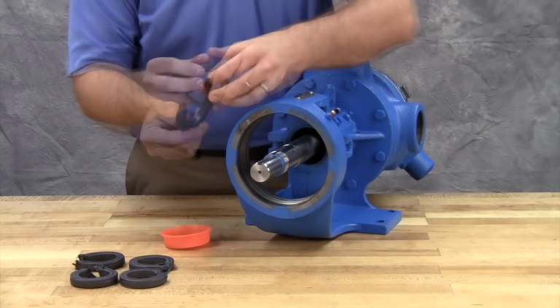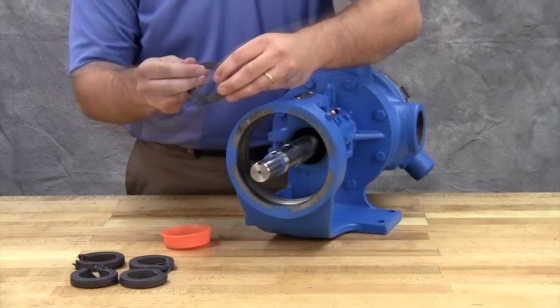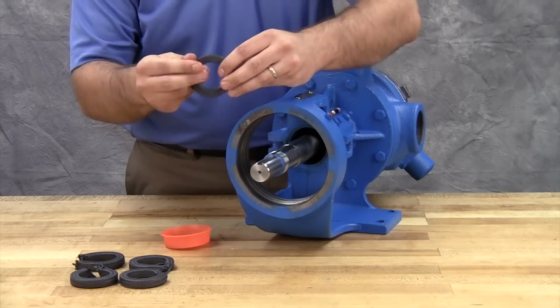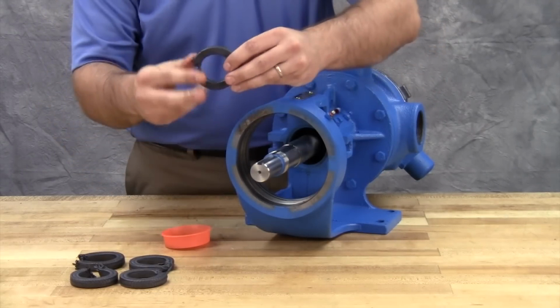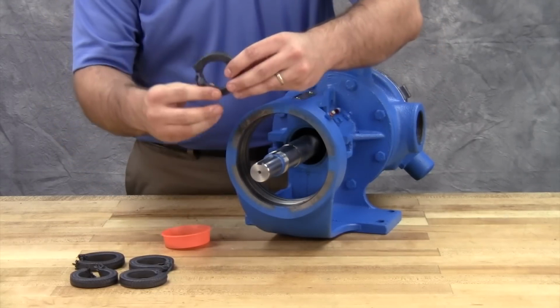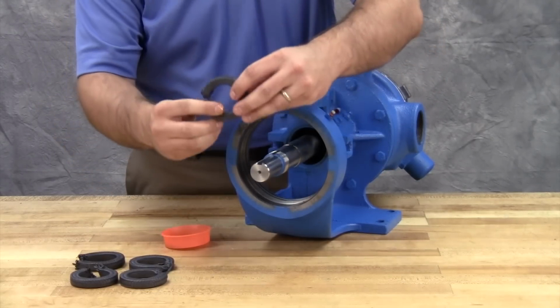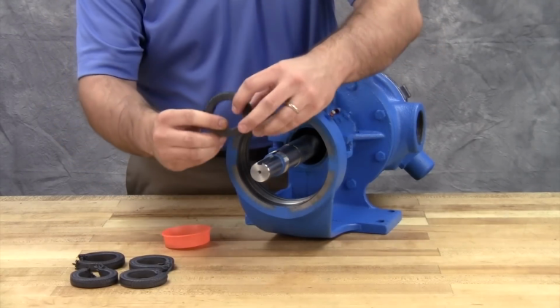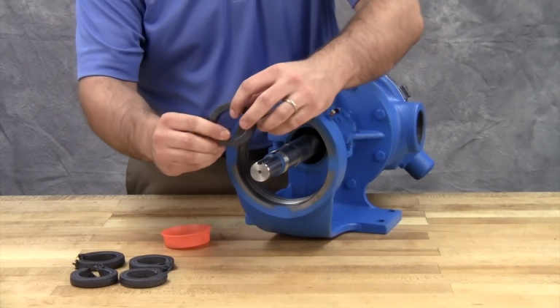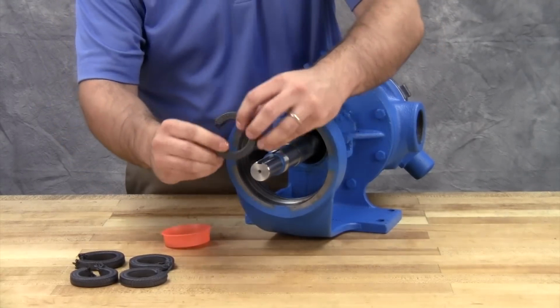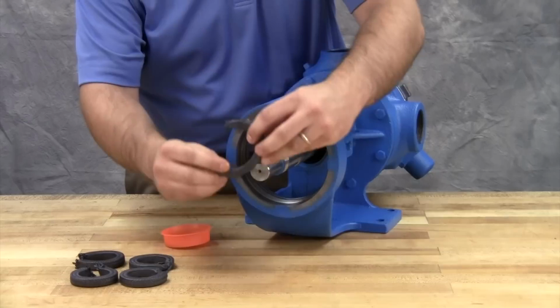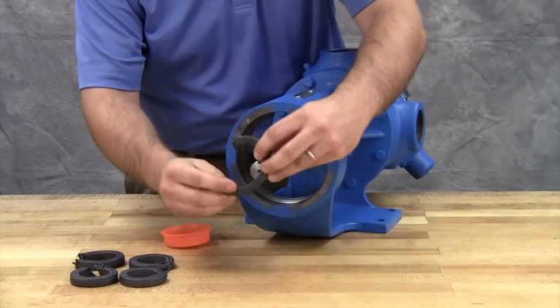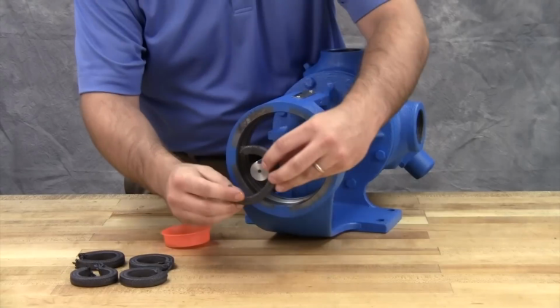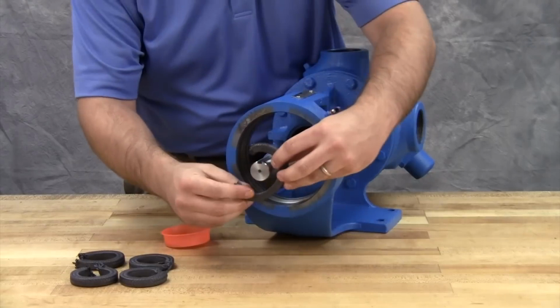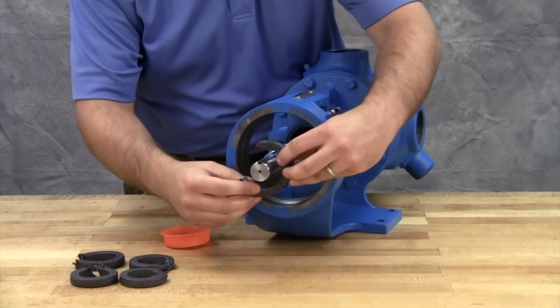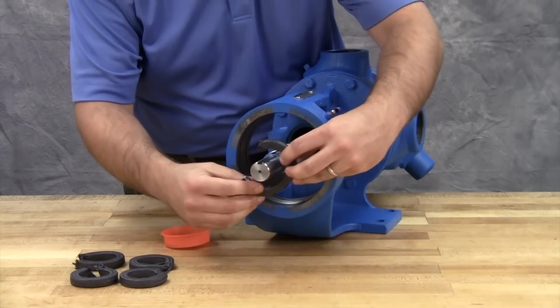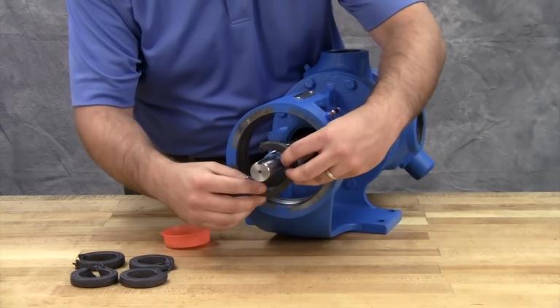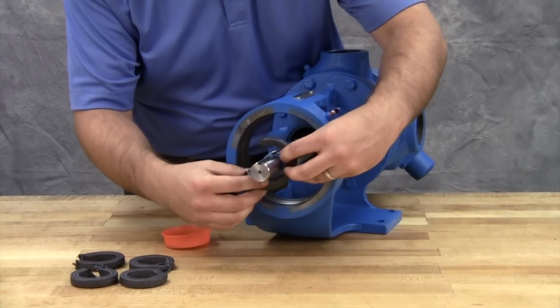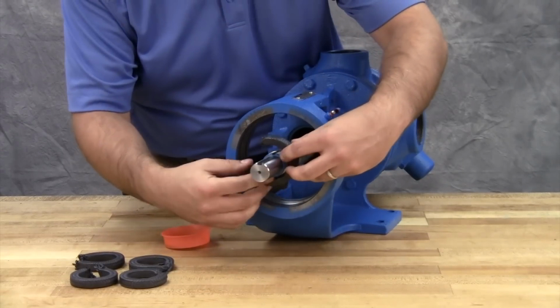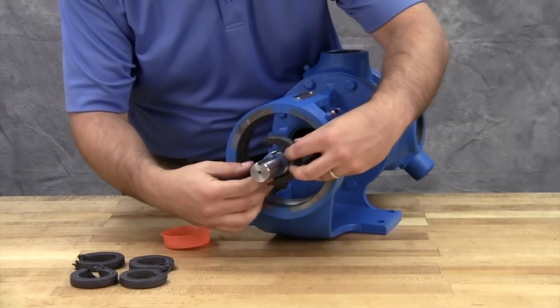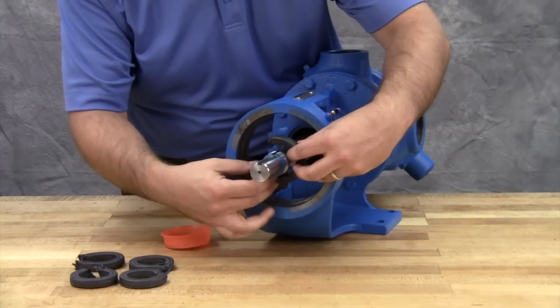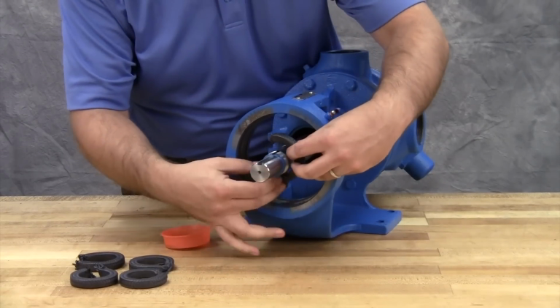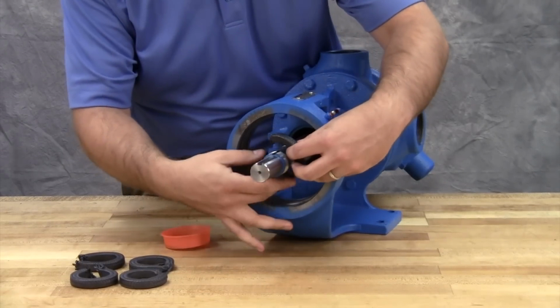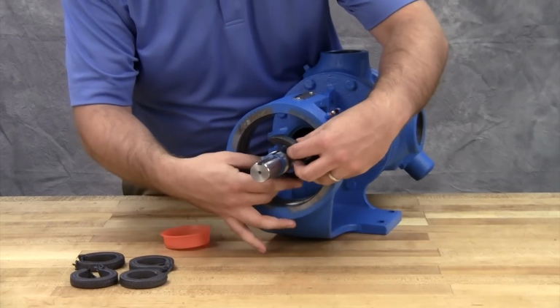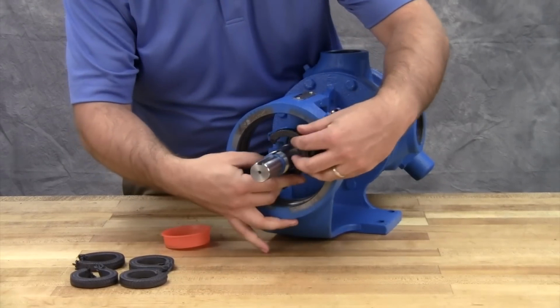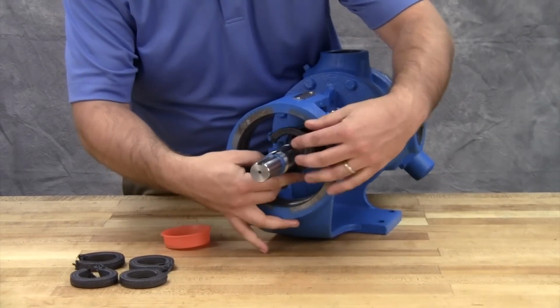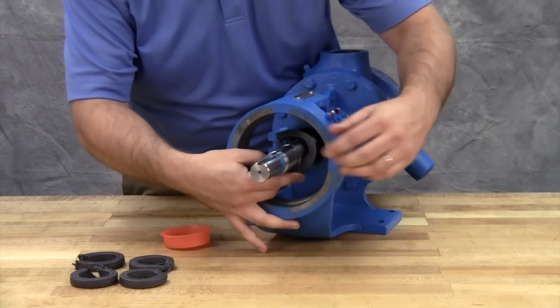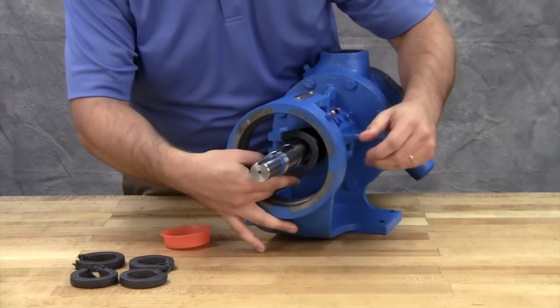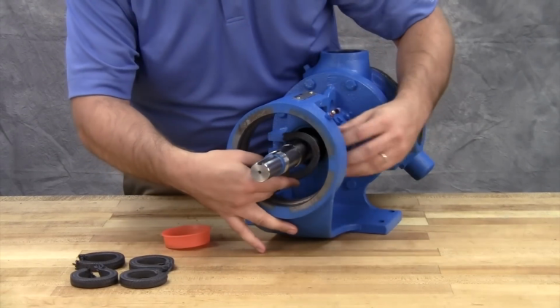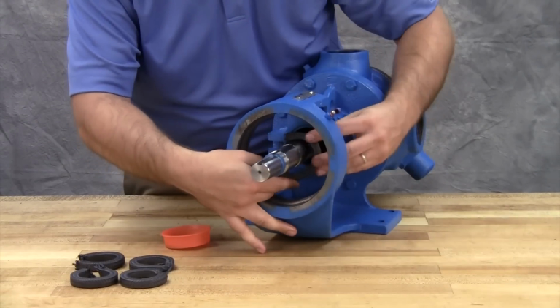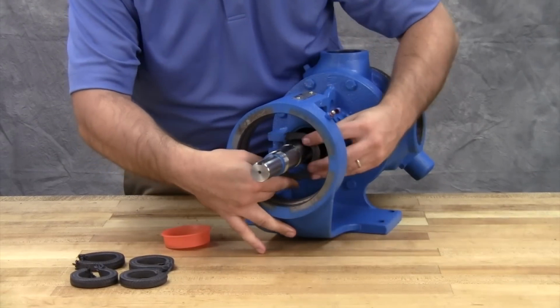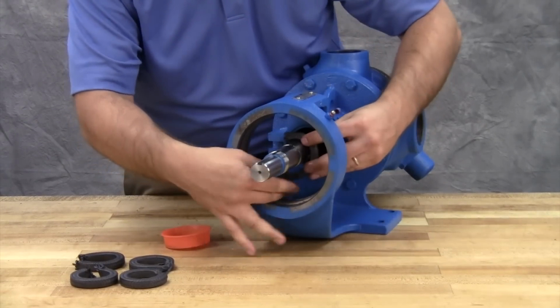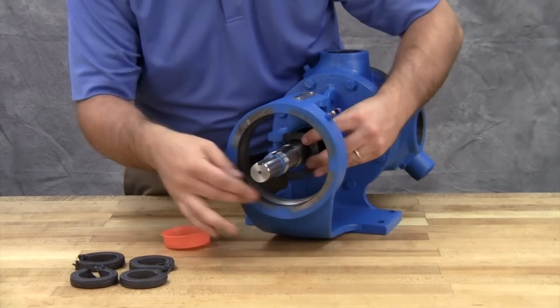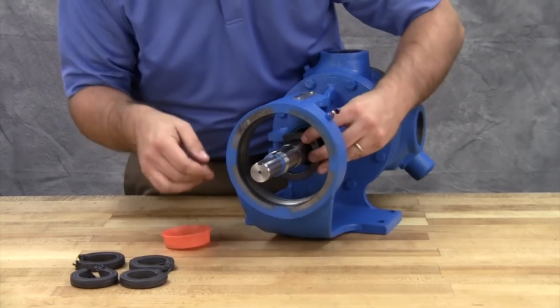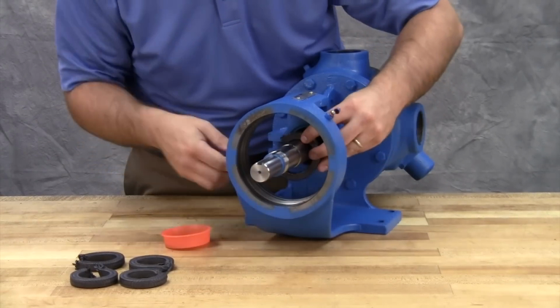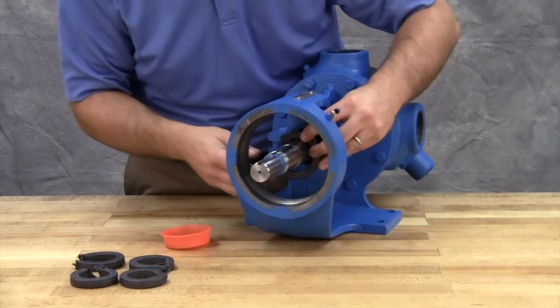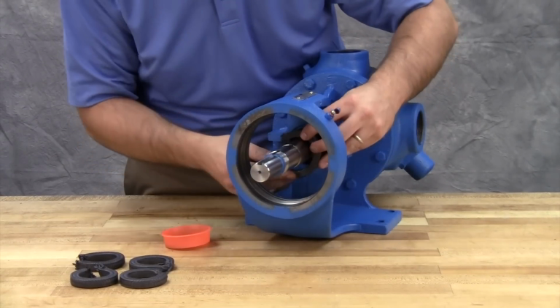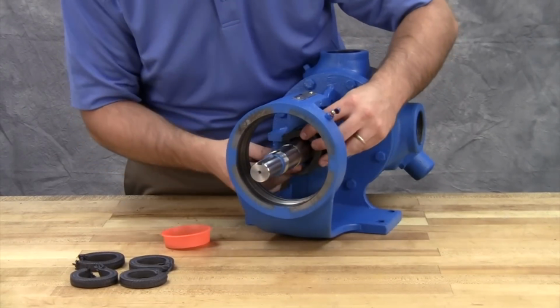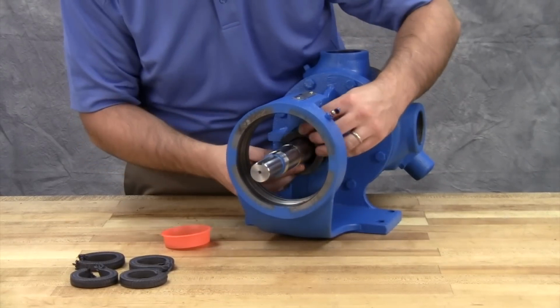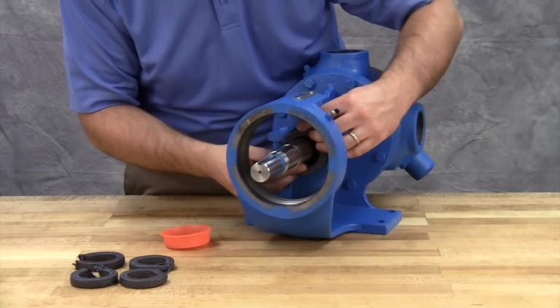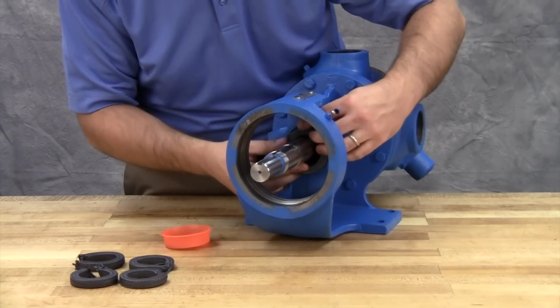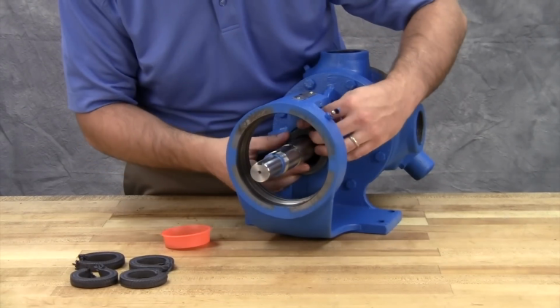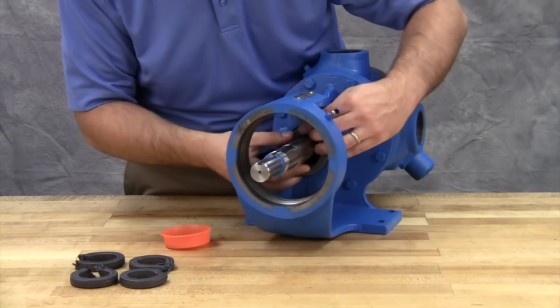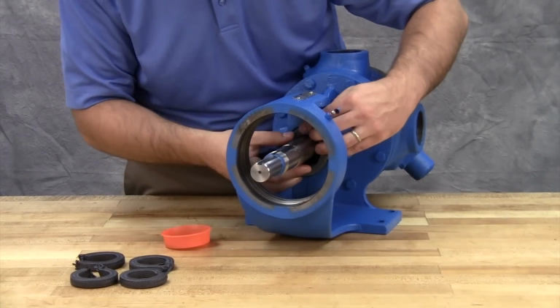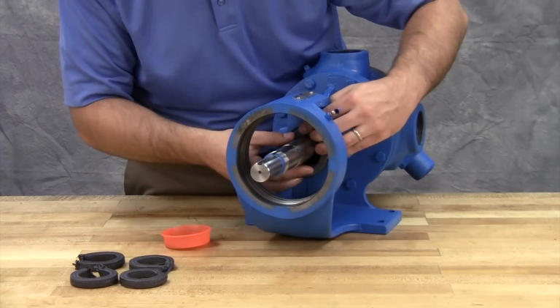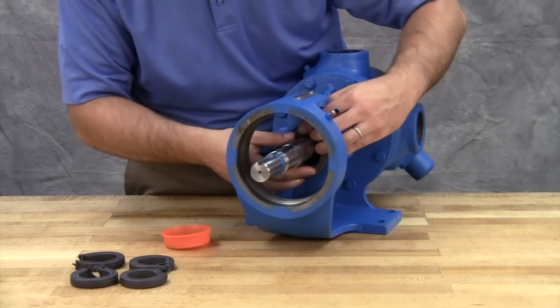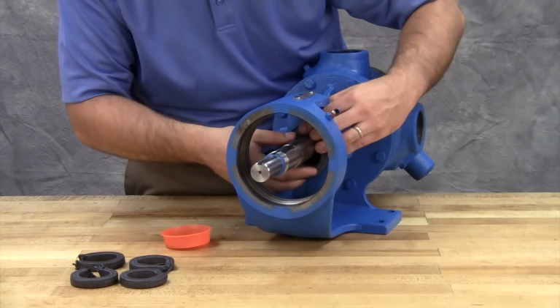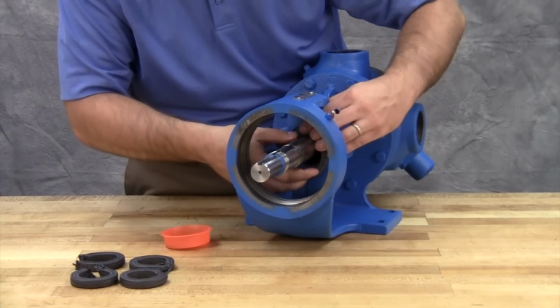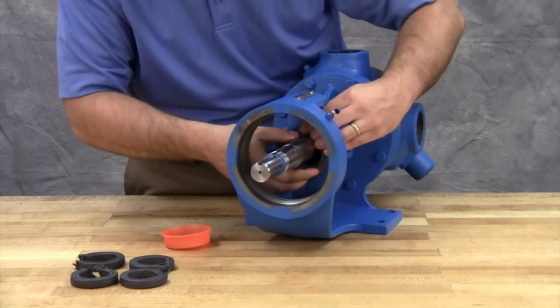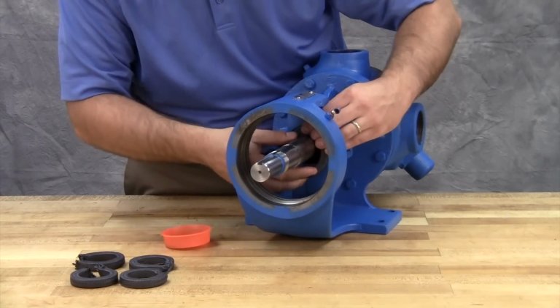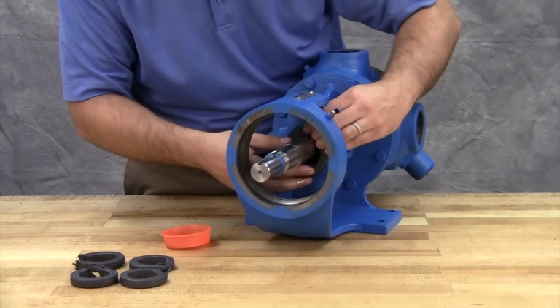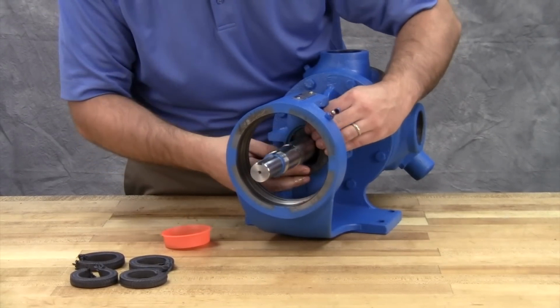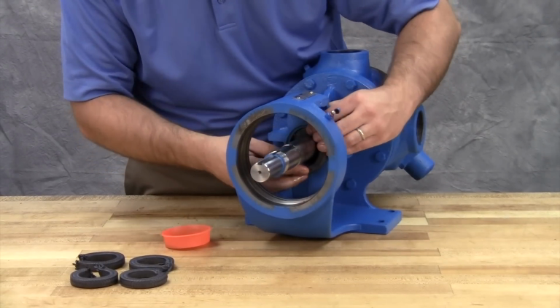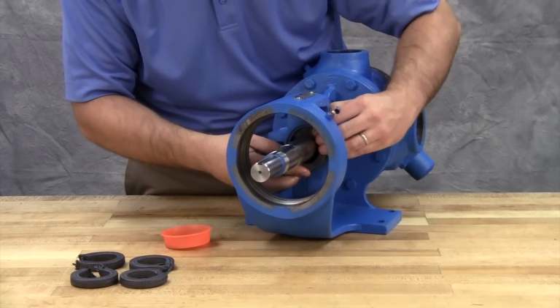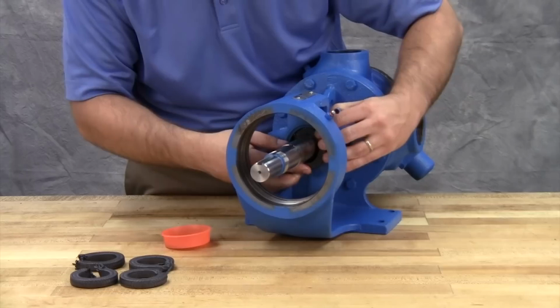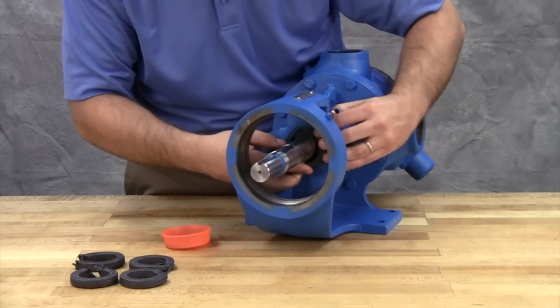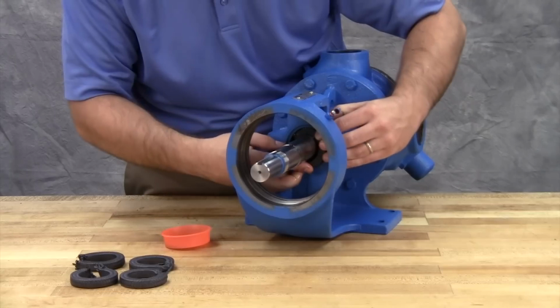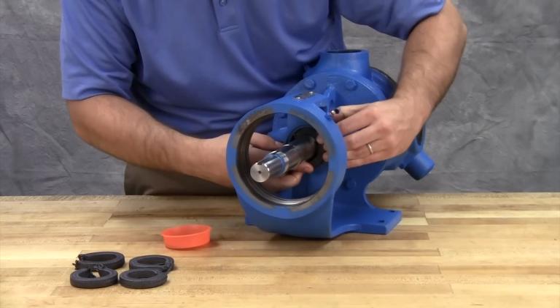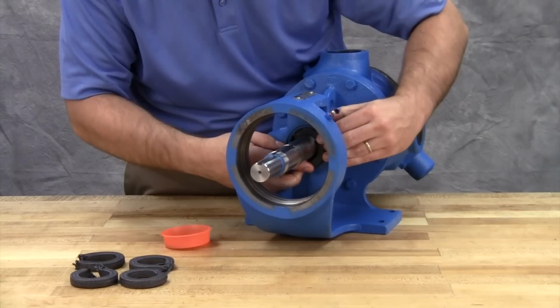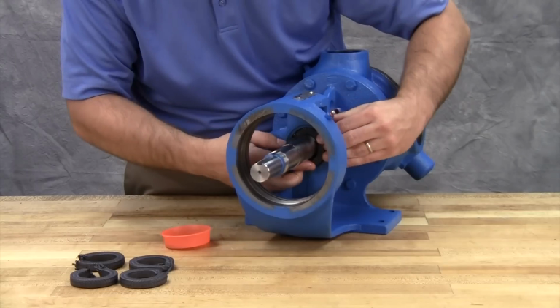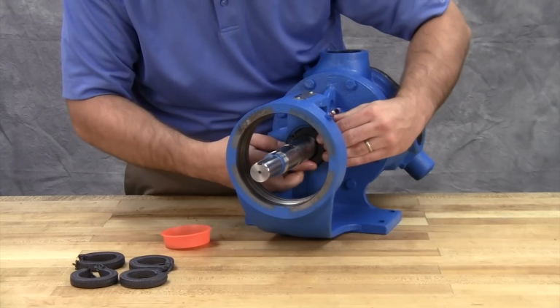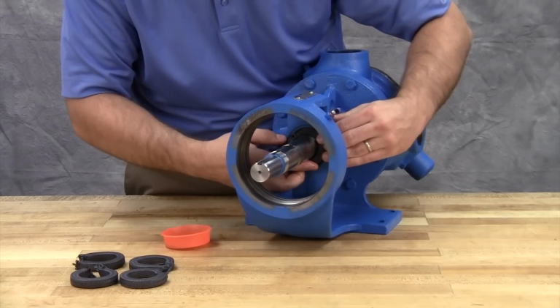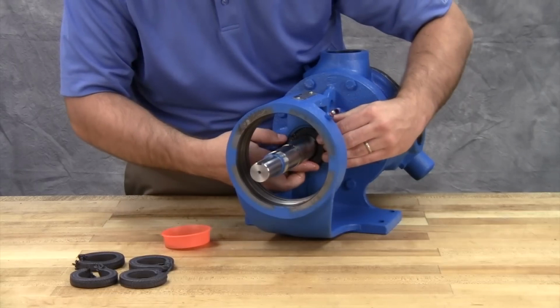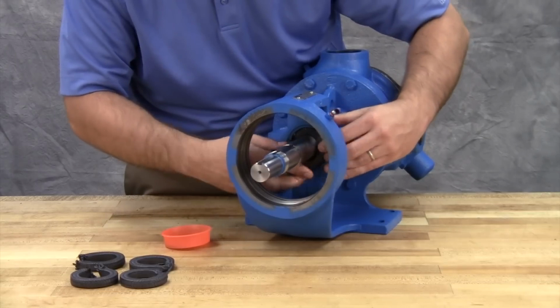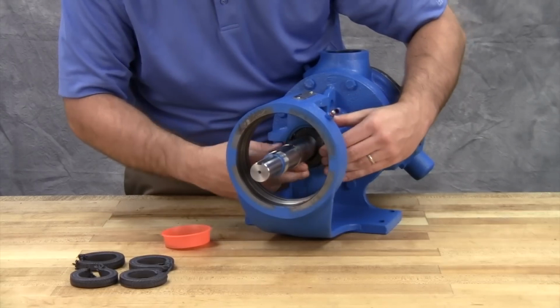Stagger the packing ring joints from one side of the shaft to the other to make sure there is no direct leak path through the packing.